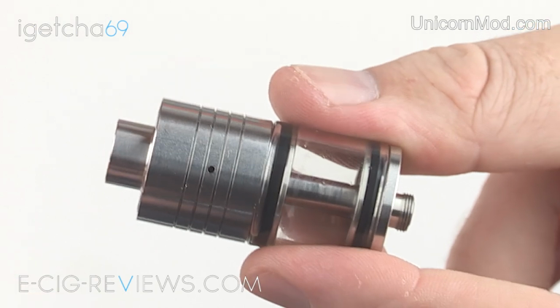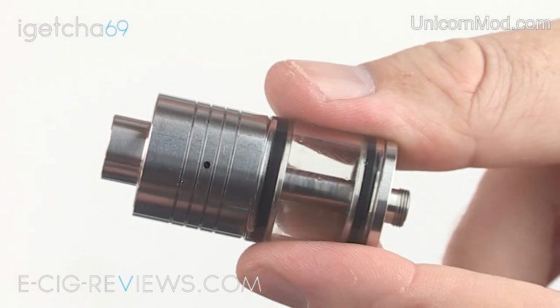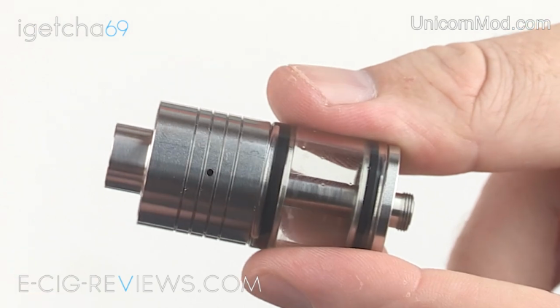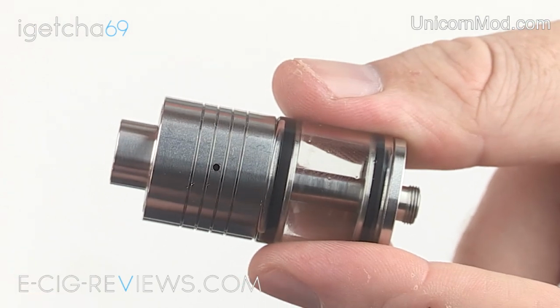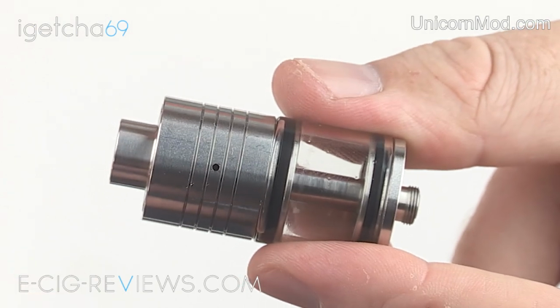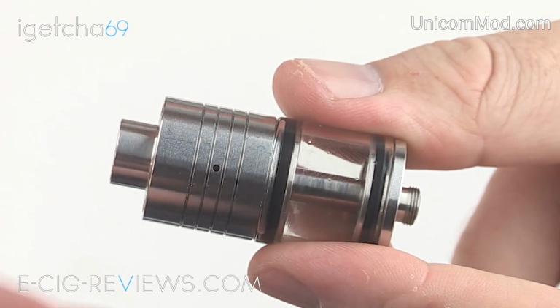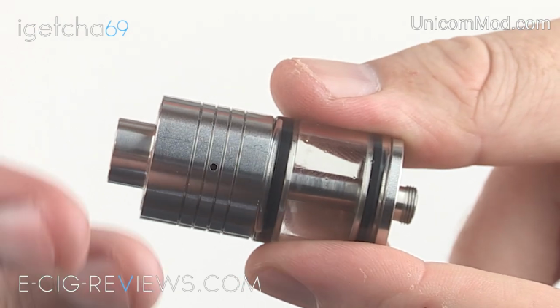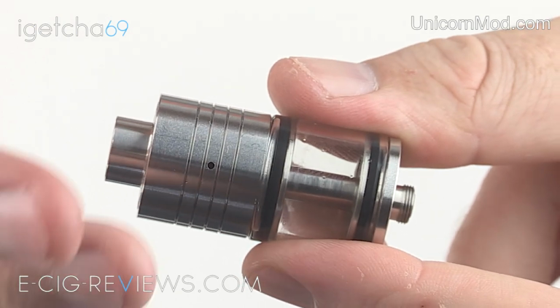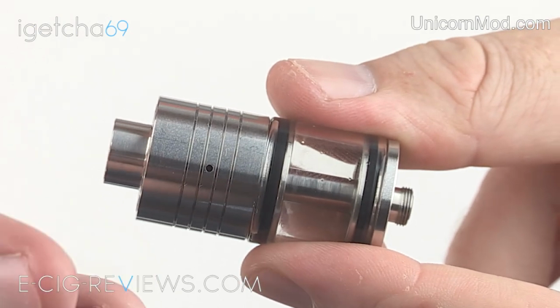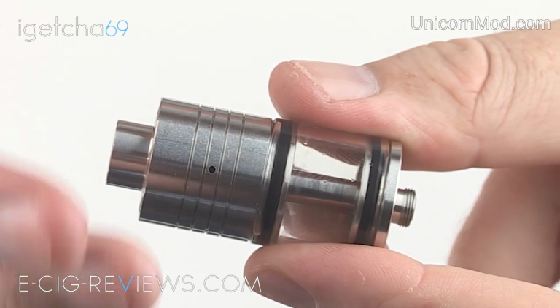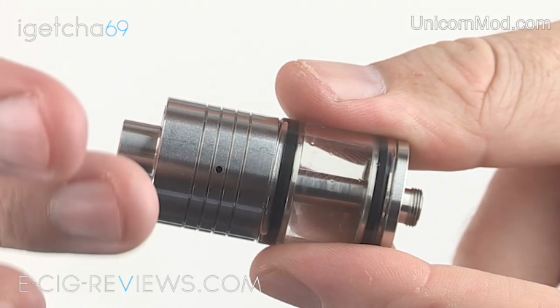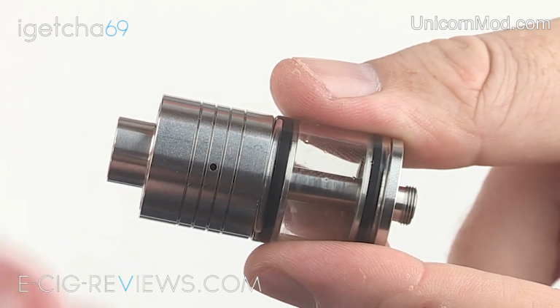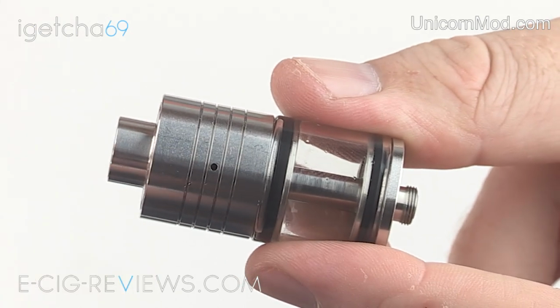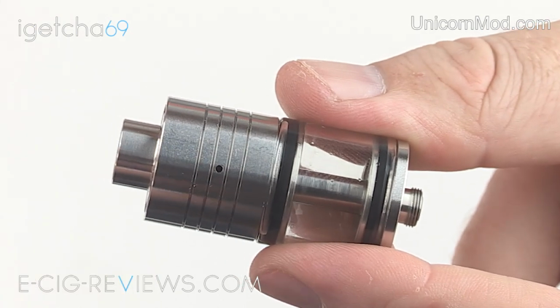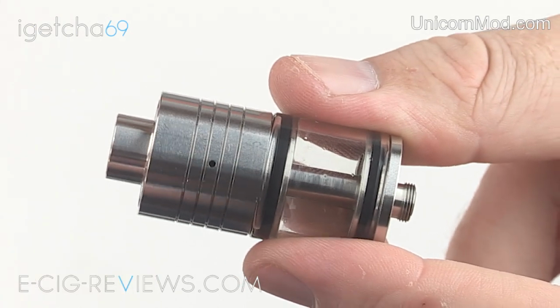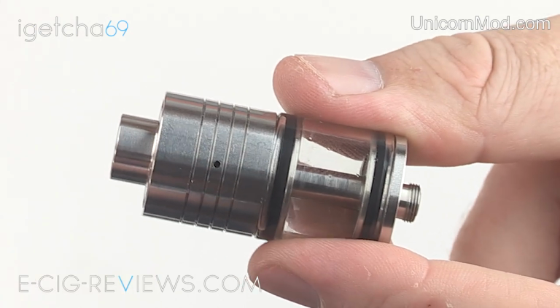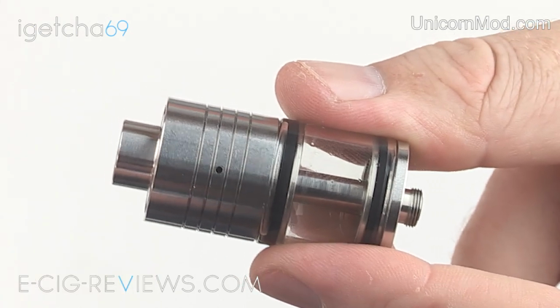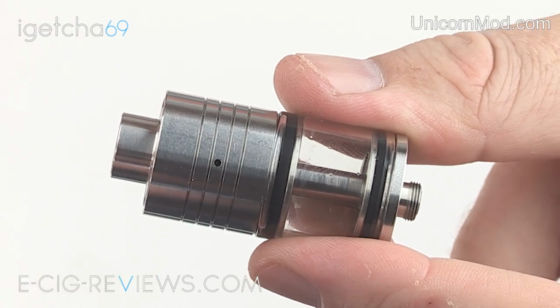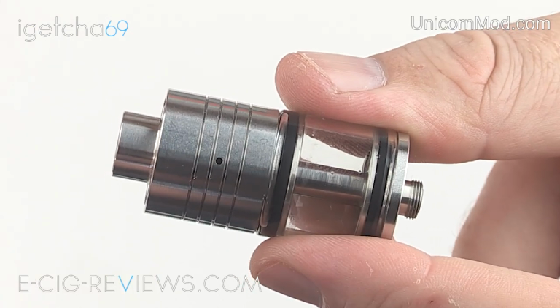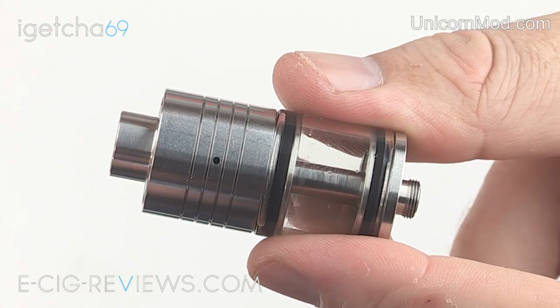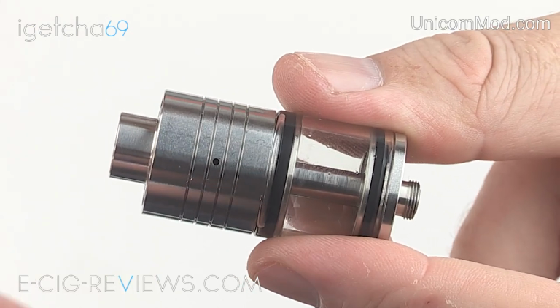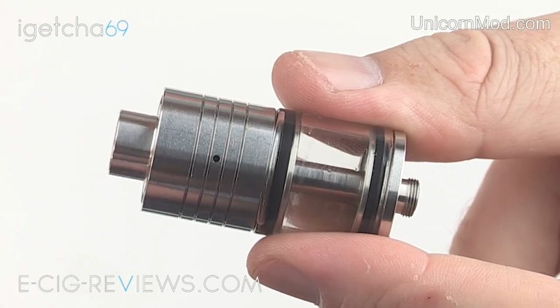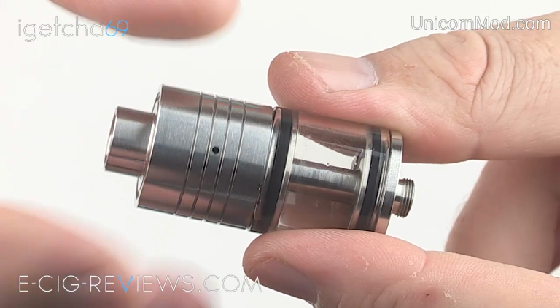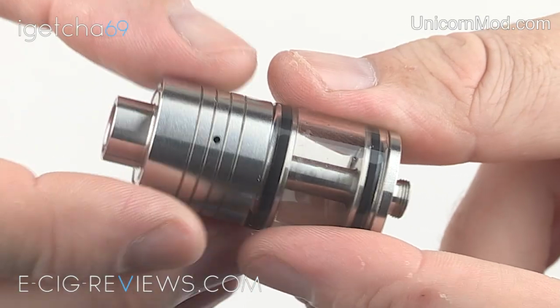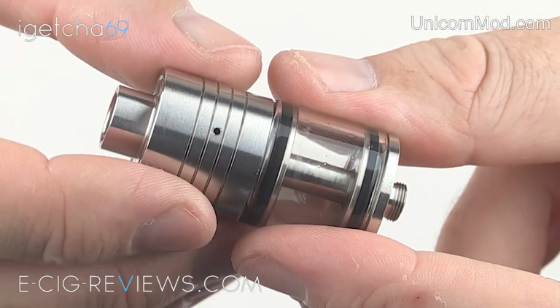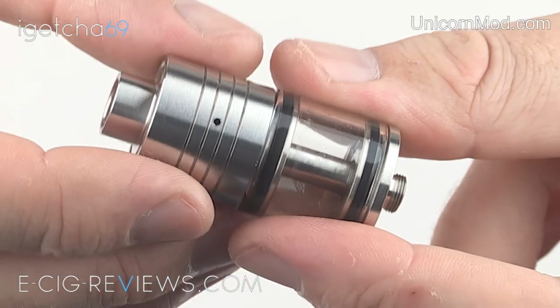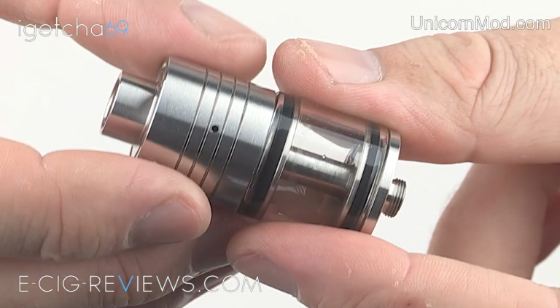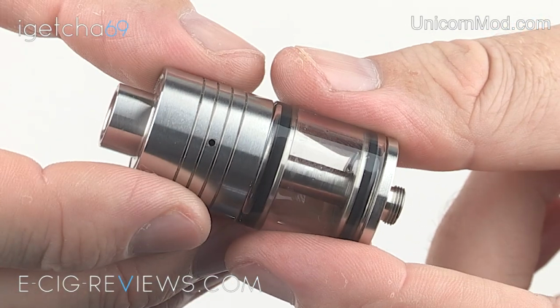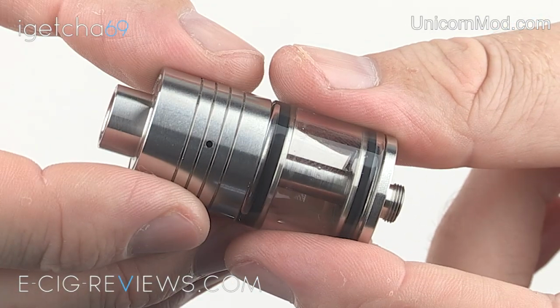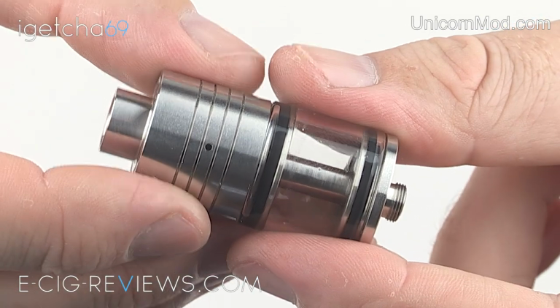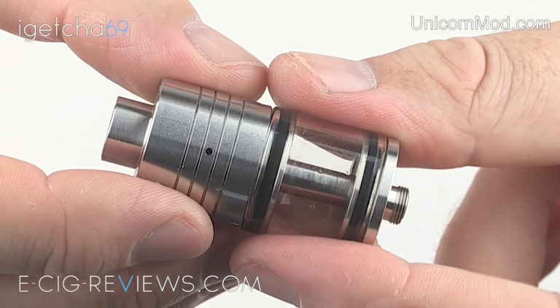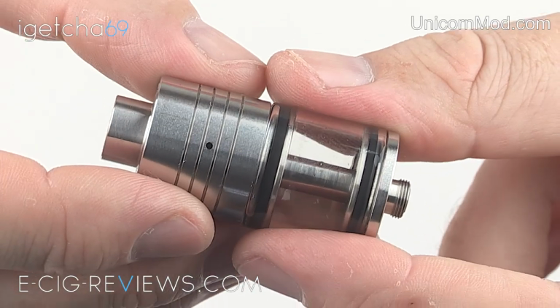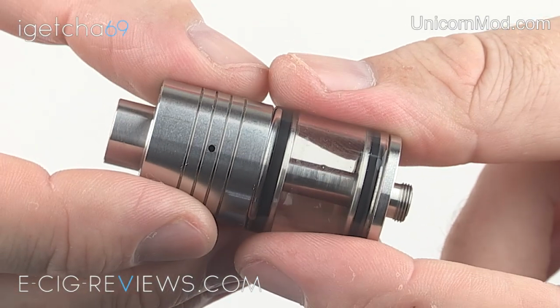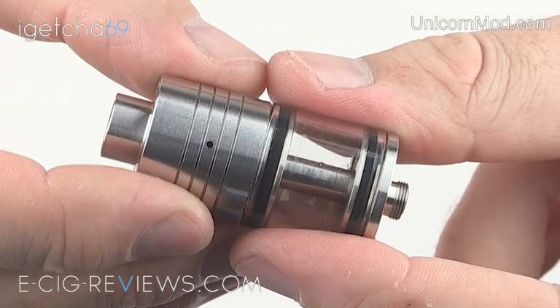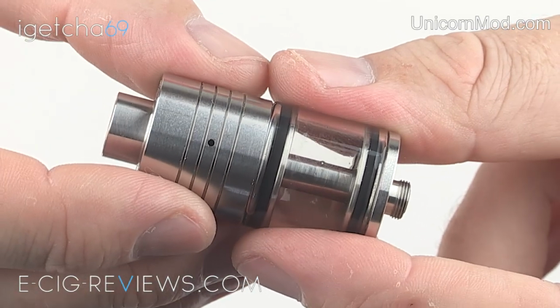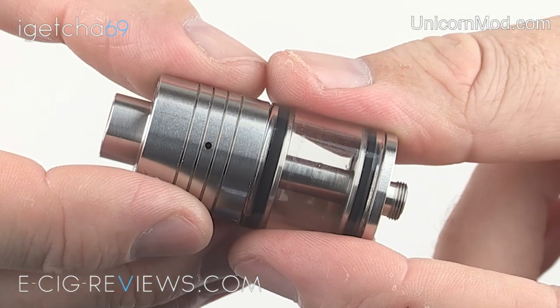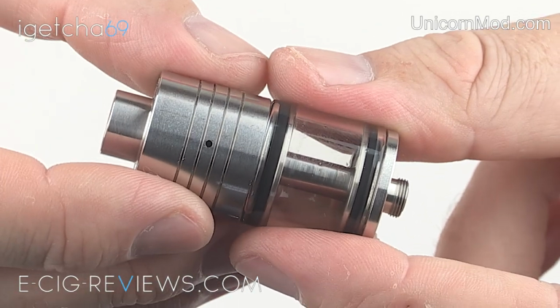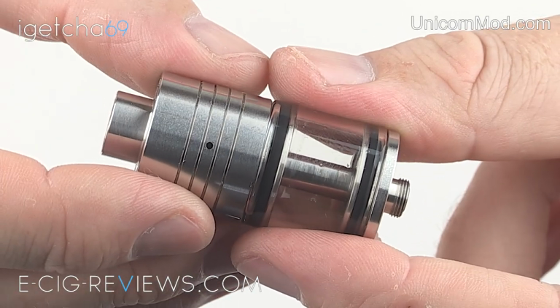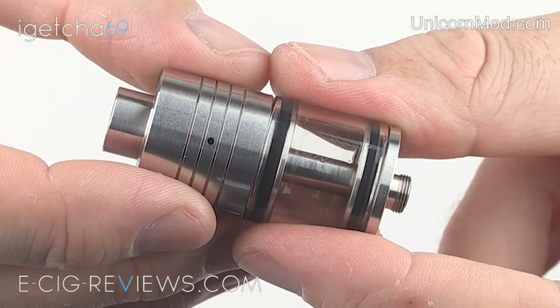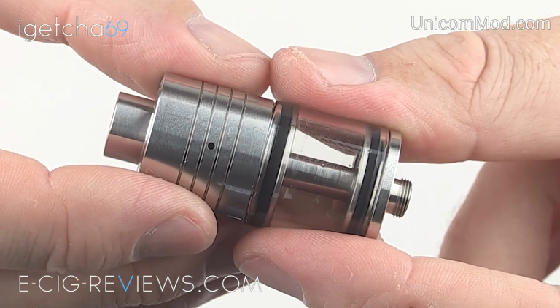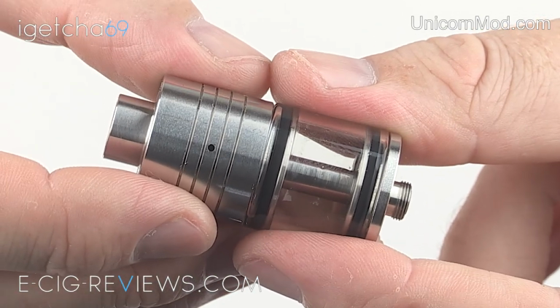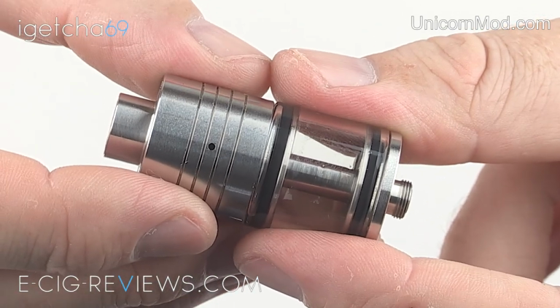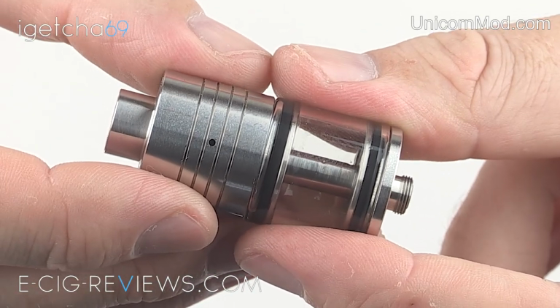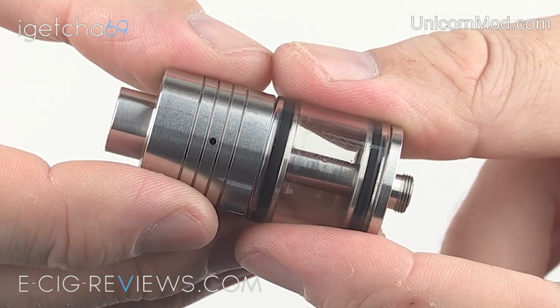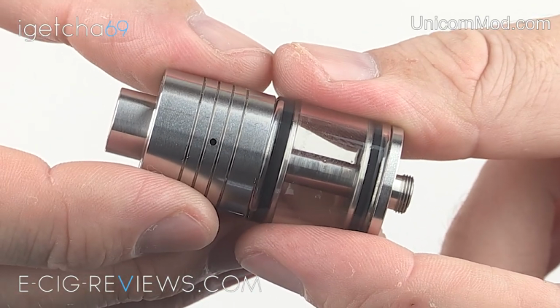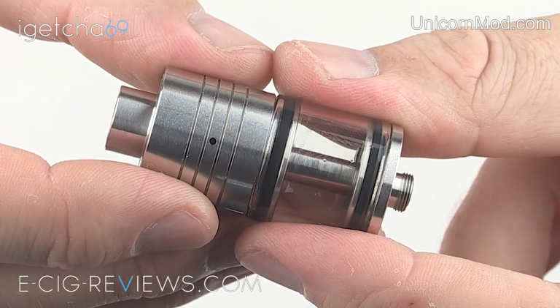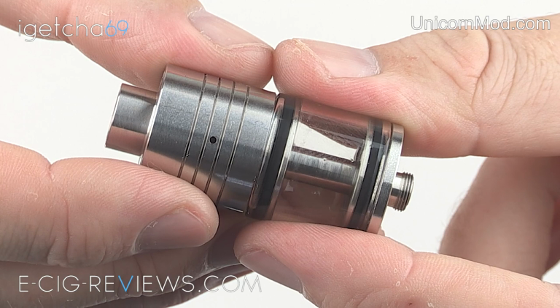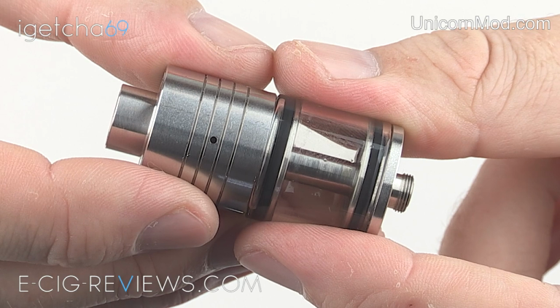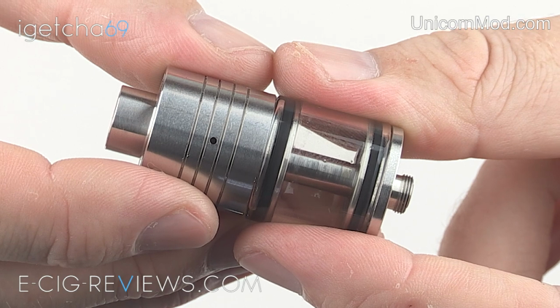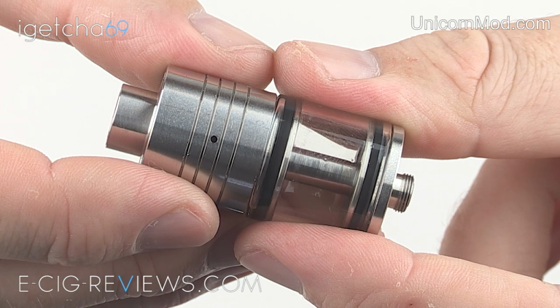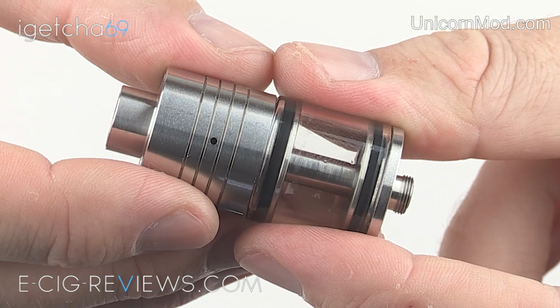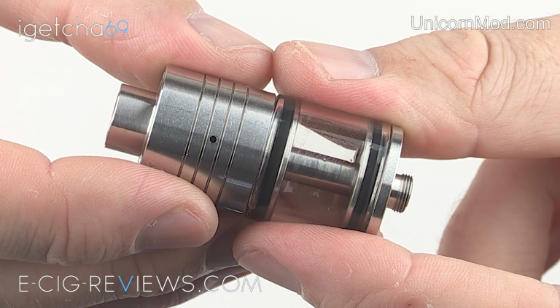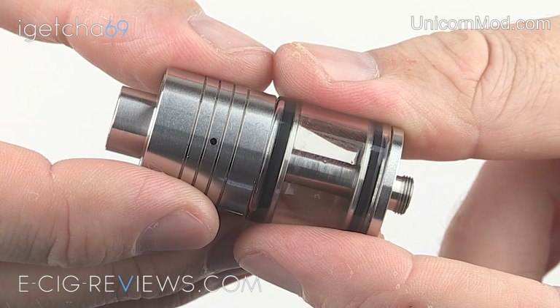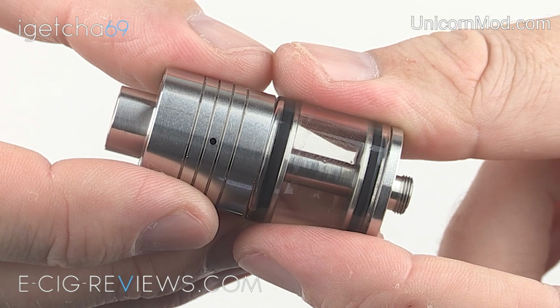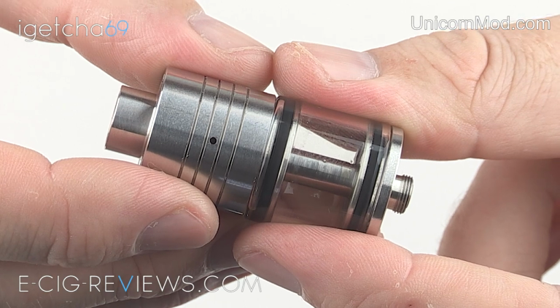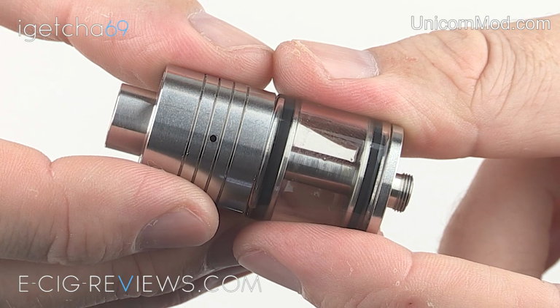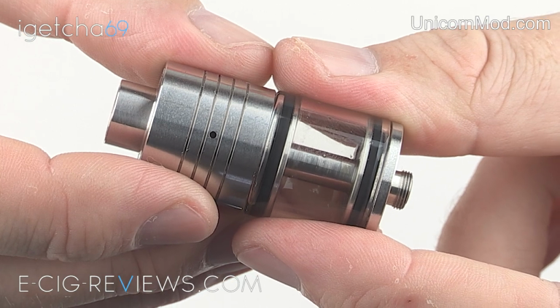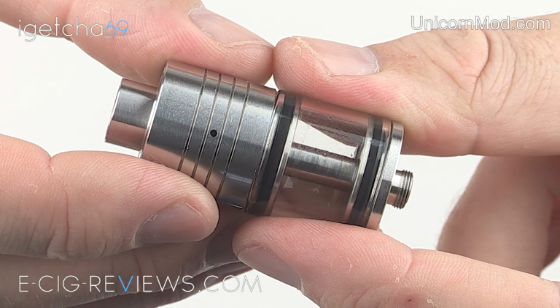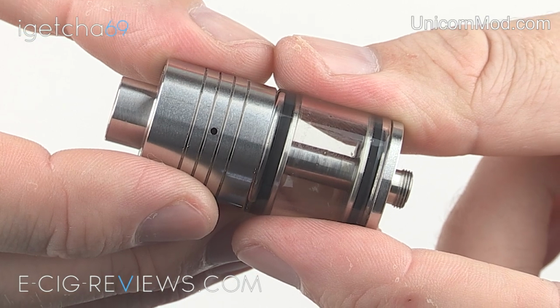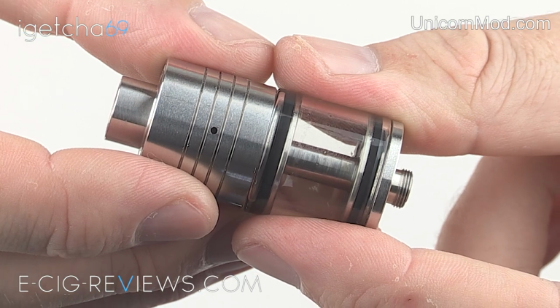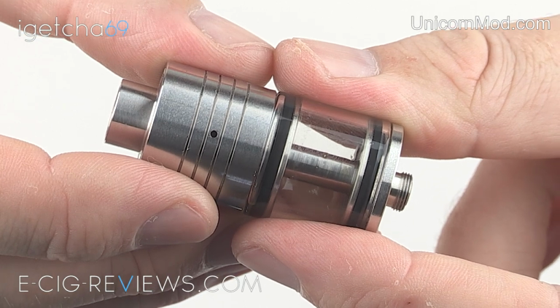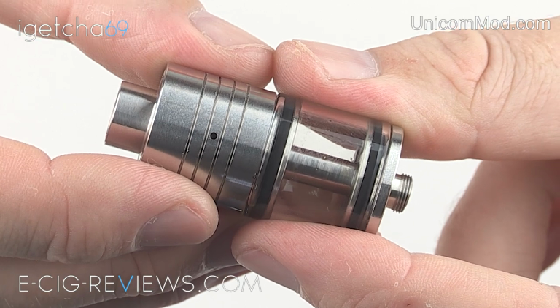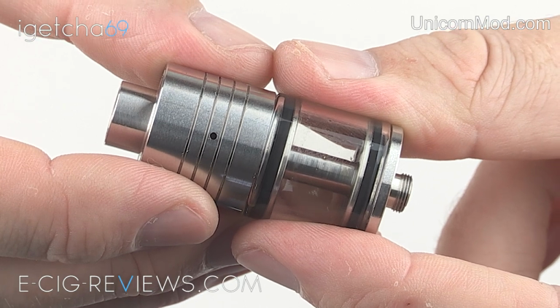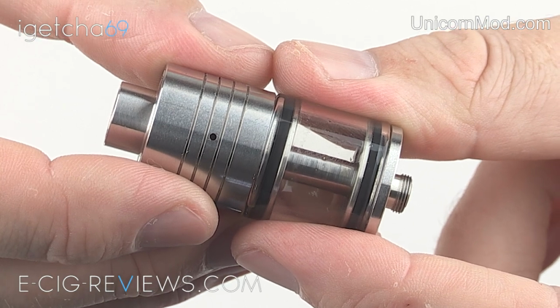Aesthetically, it's a nice looking atomizer, but it has to be said it does look very, very similar to the Rocket from Rocket Science Mods.